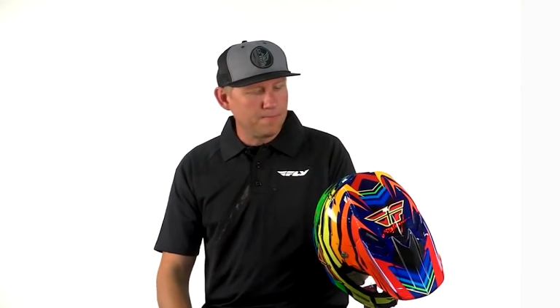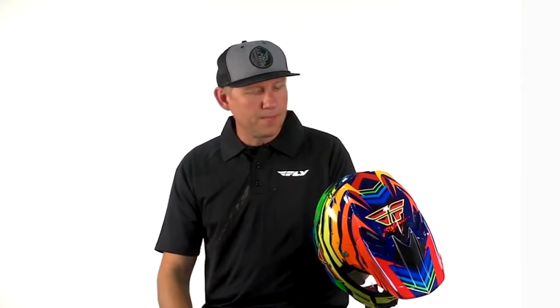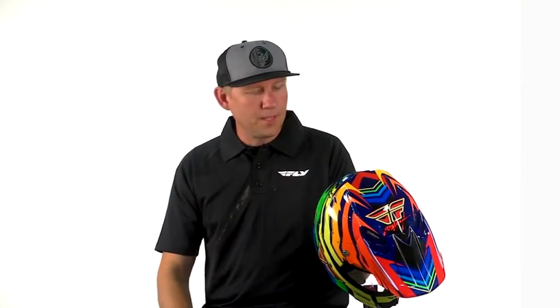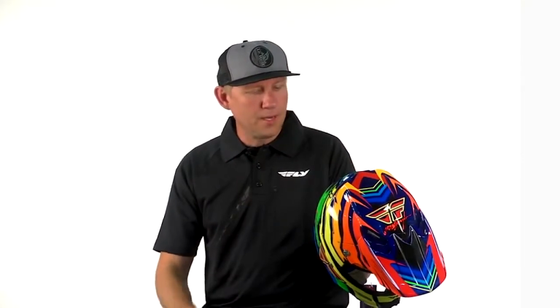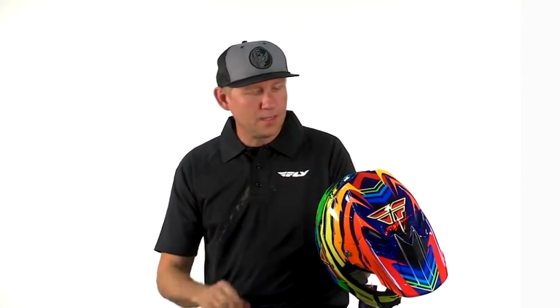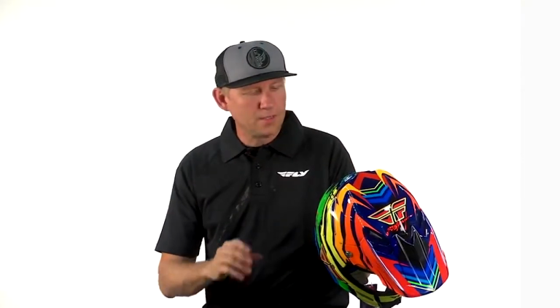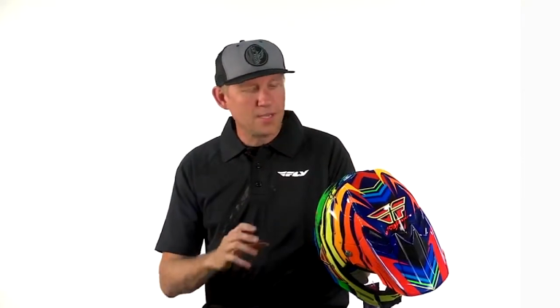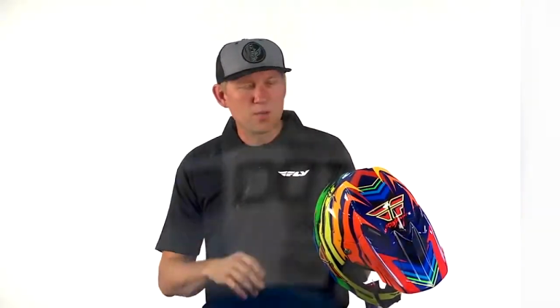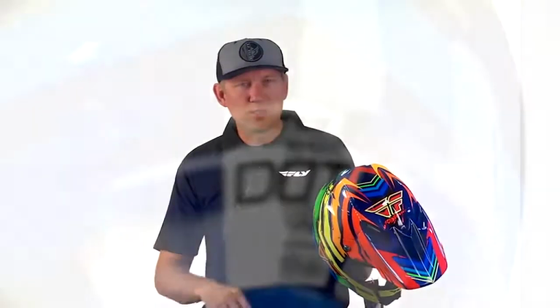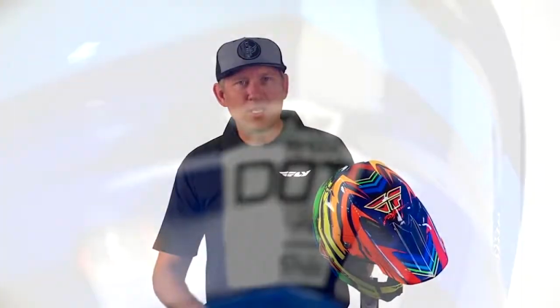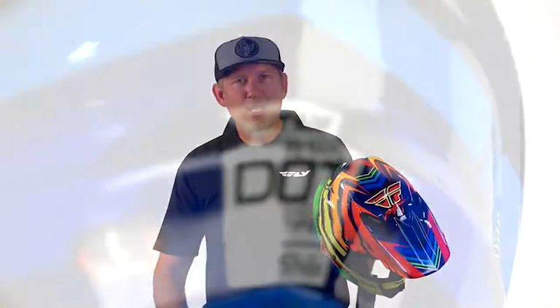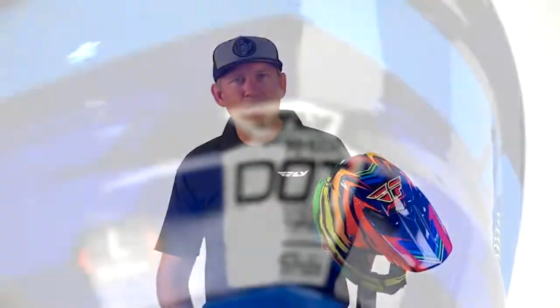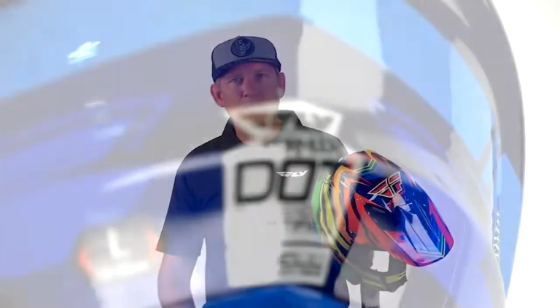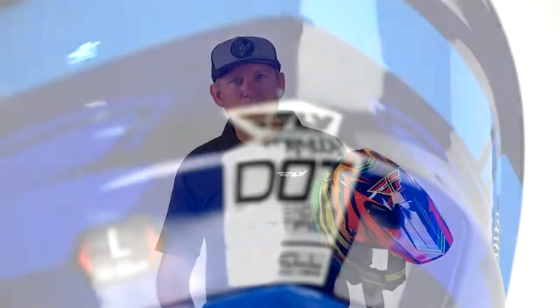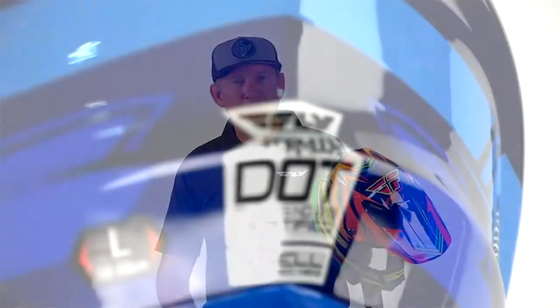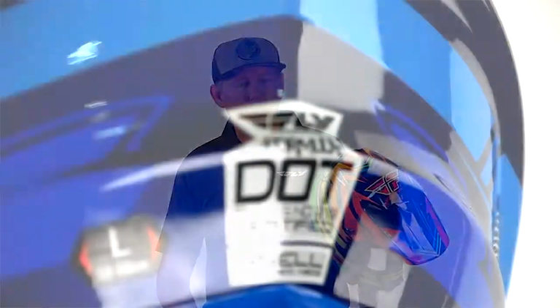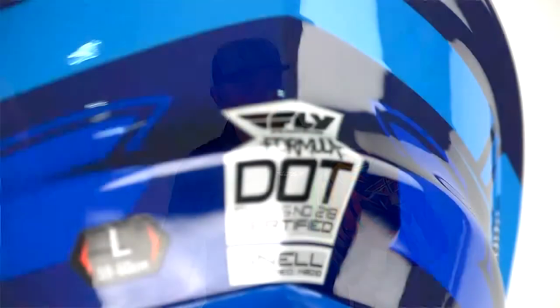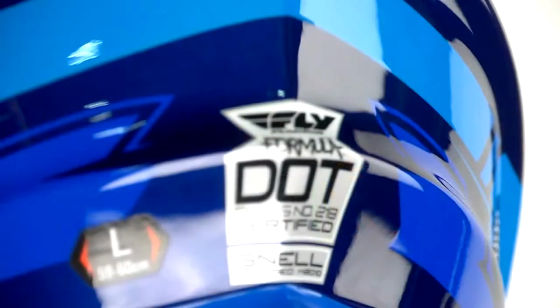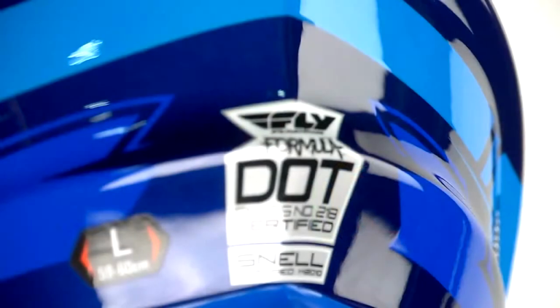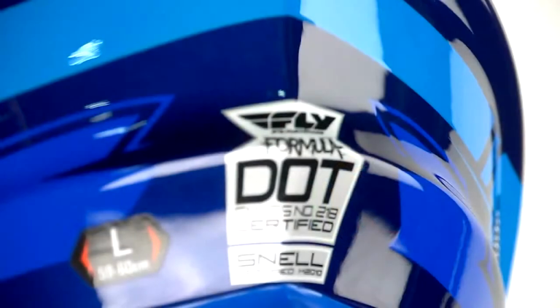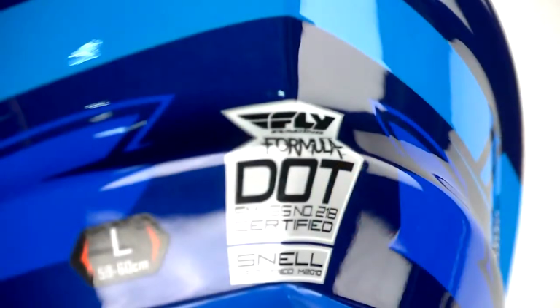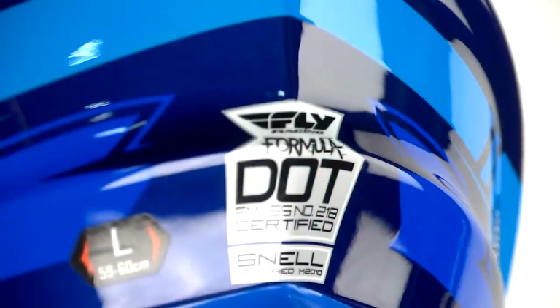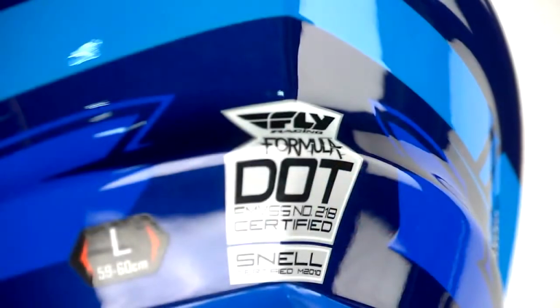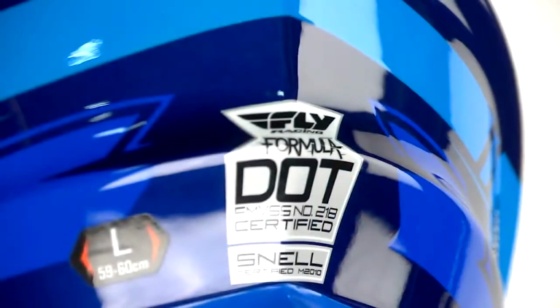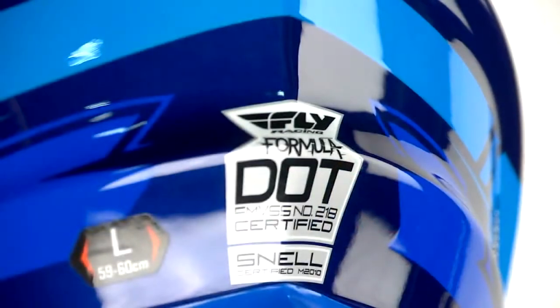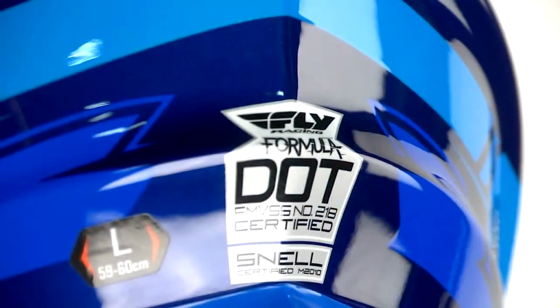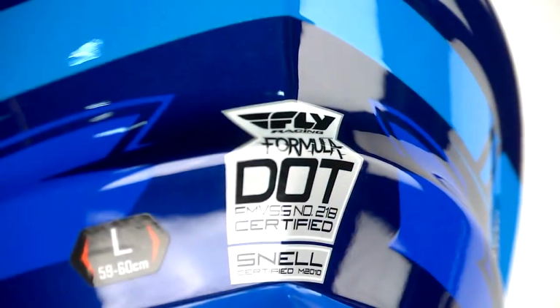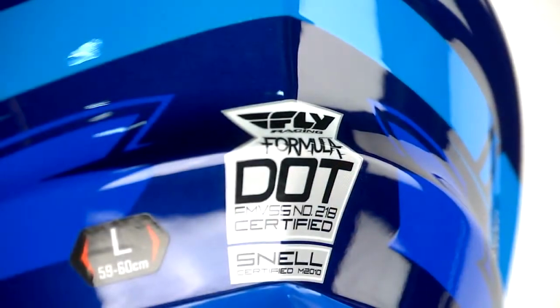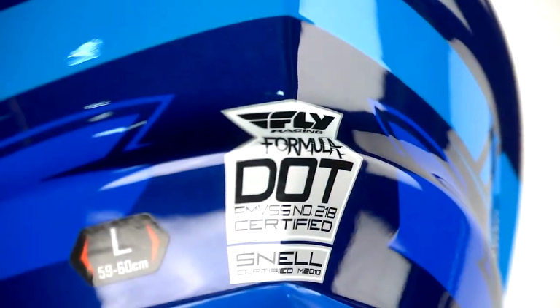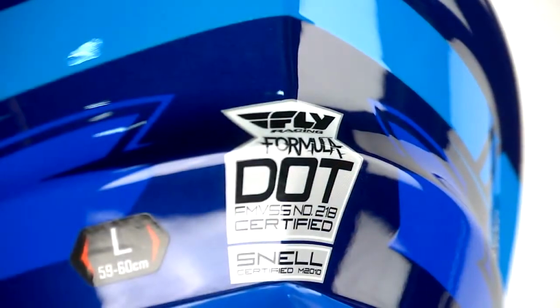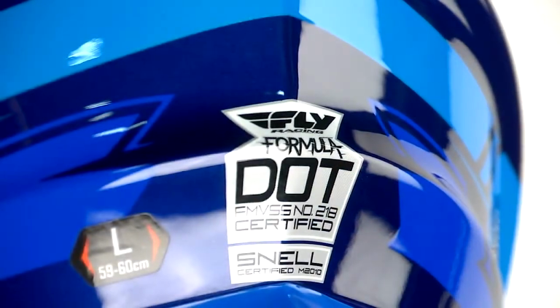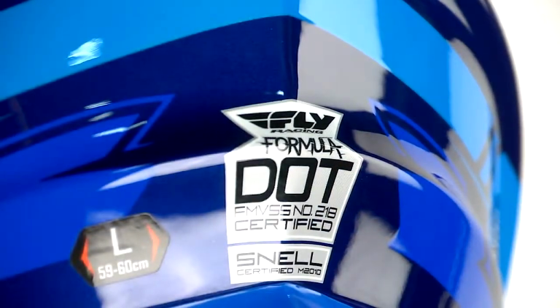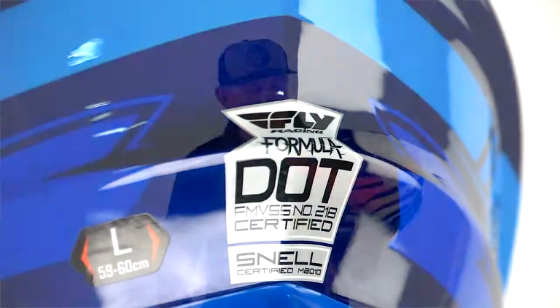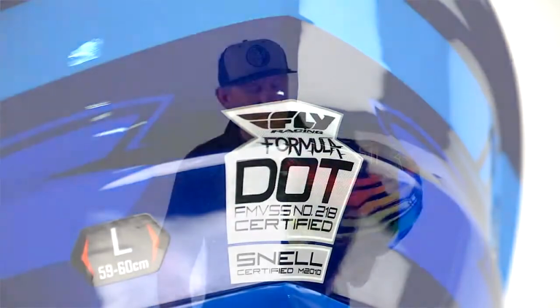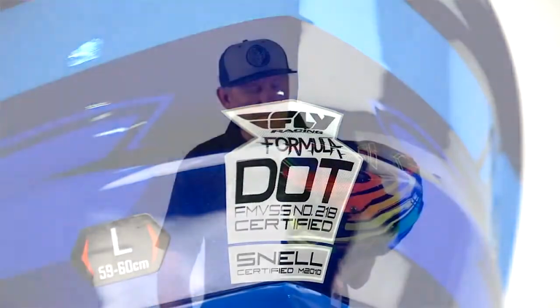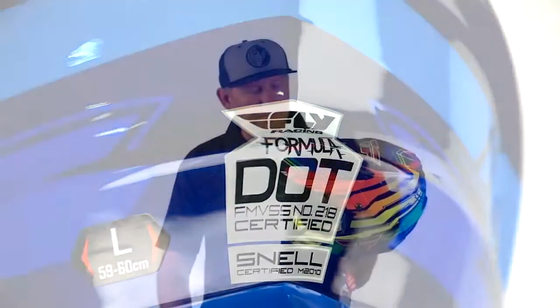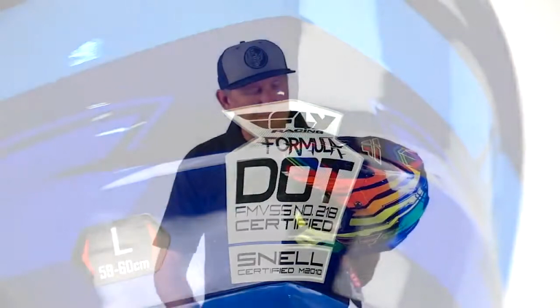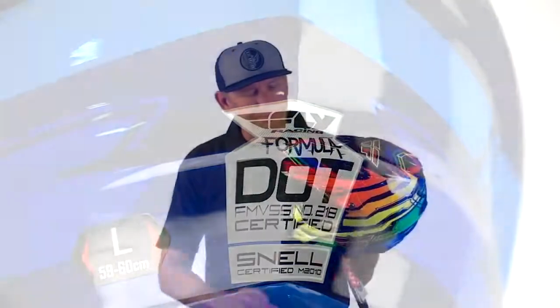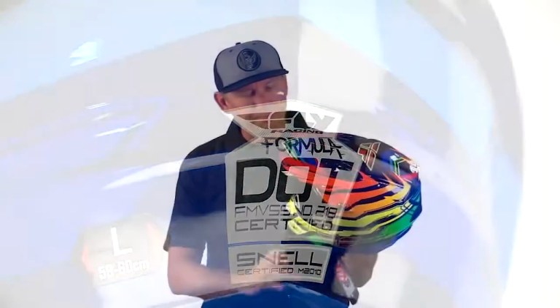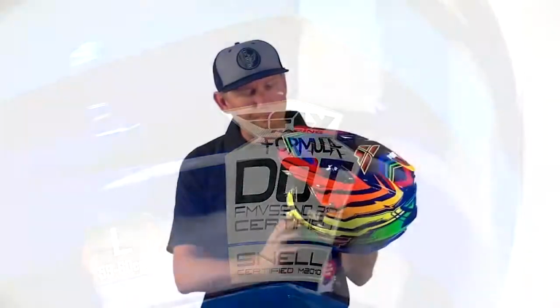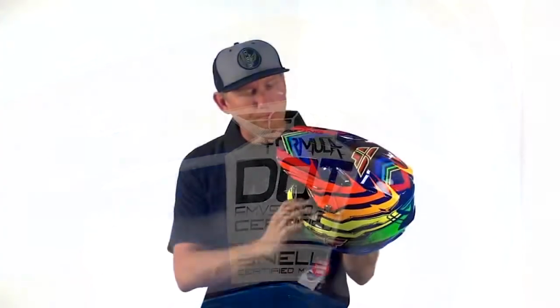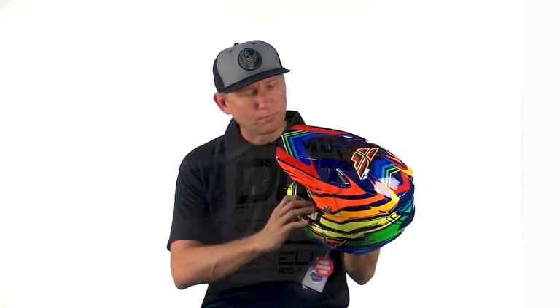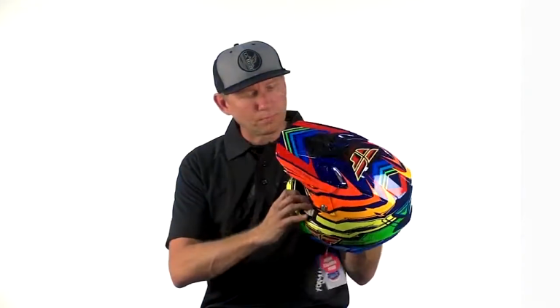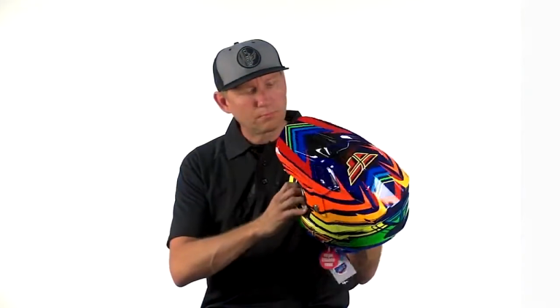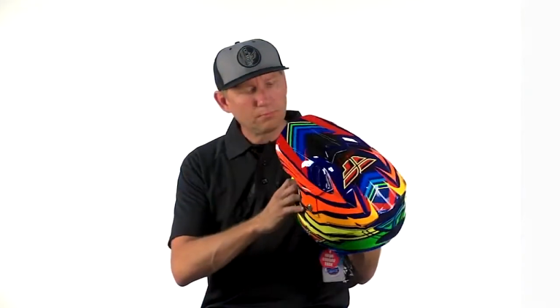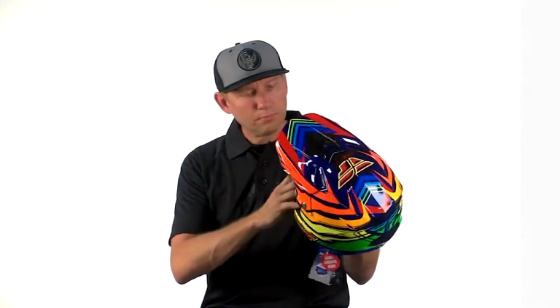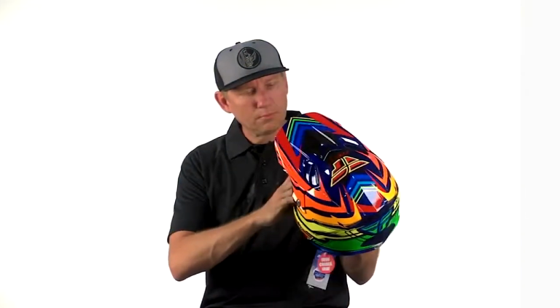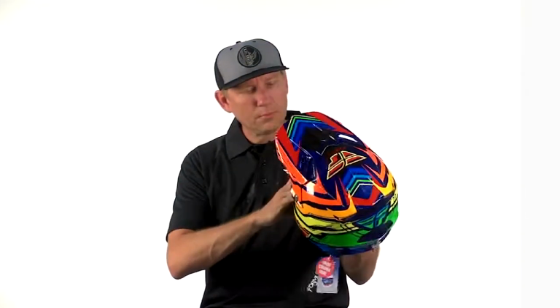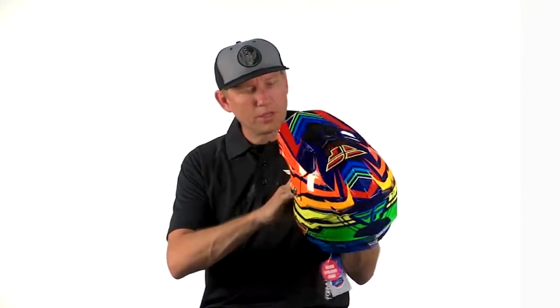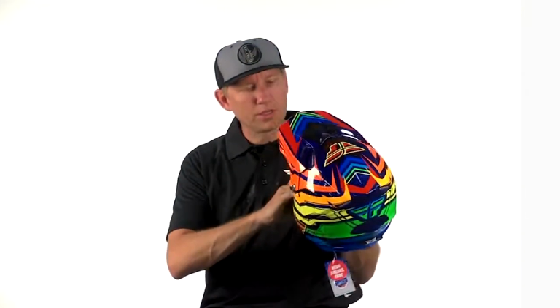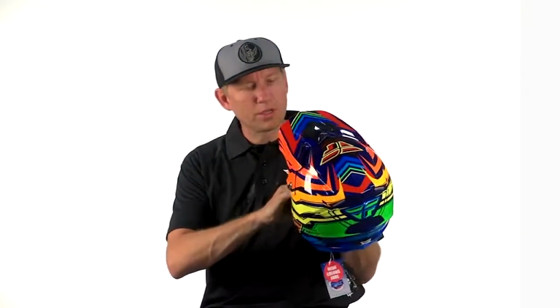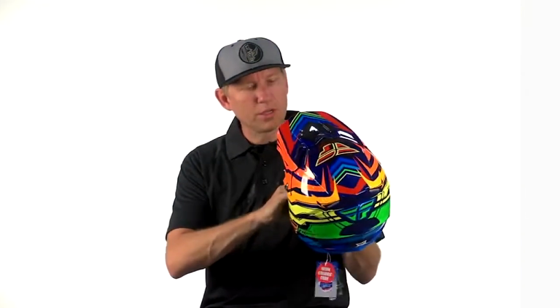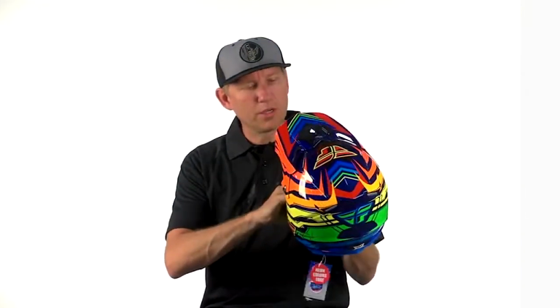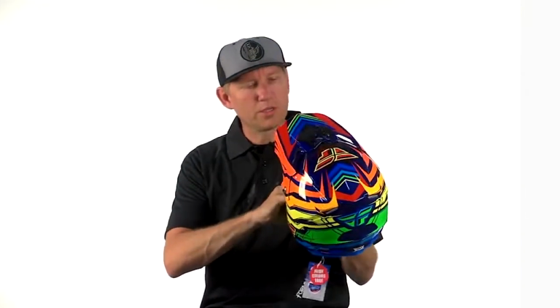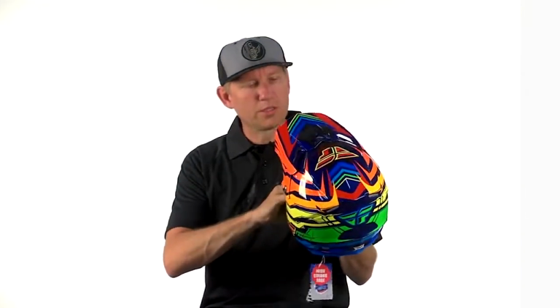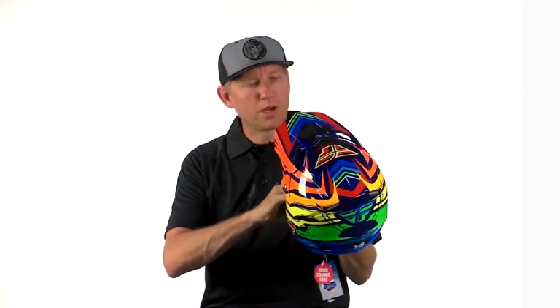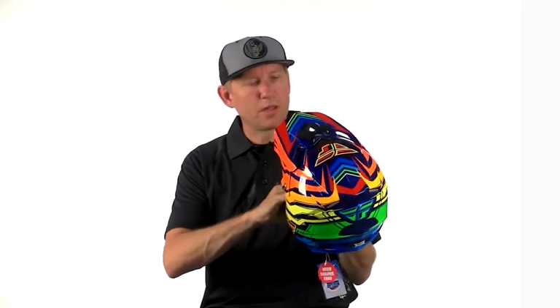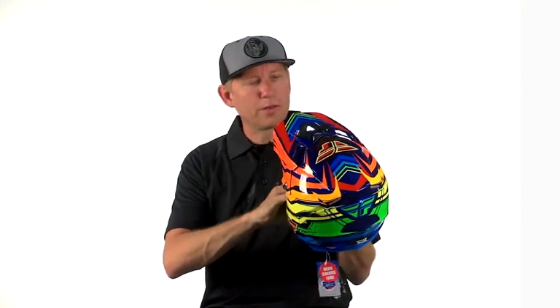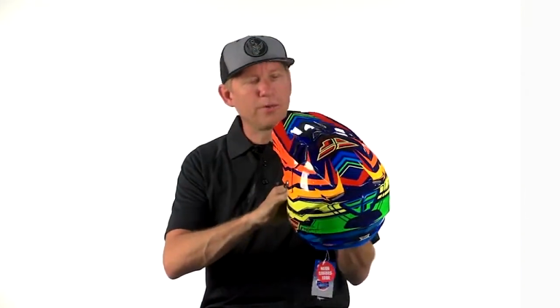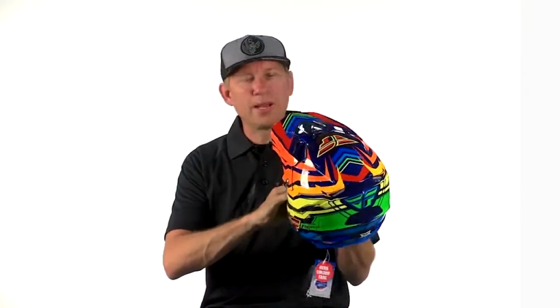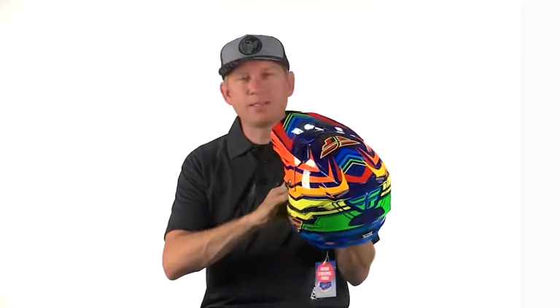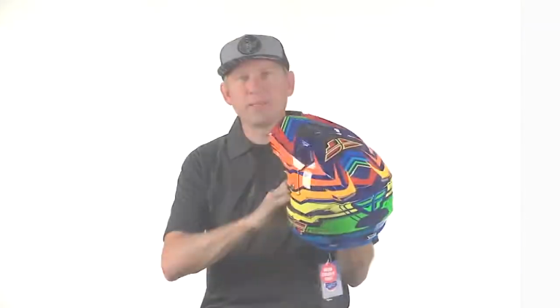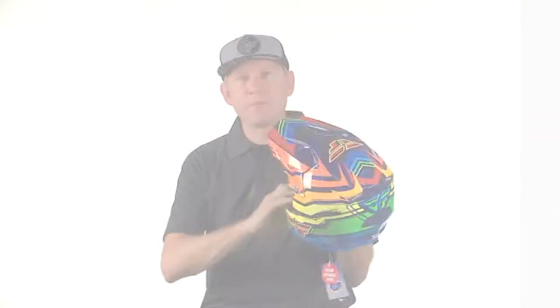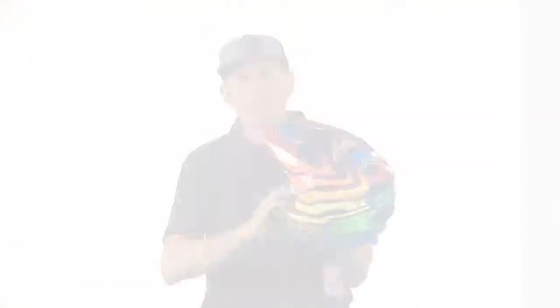It is DOT and Snell approved, and just a good solid race helmet.